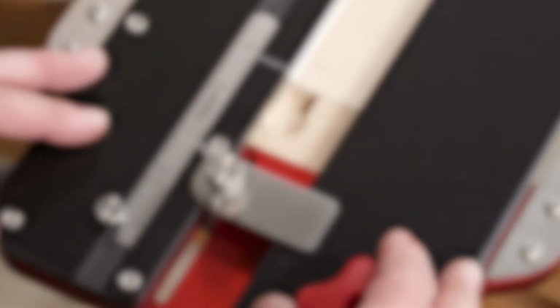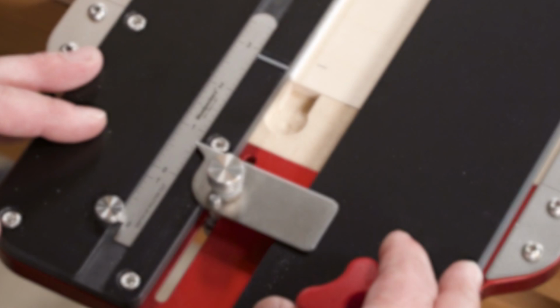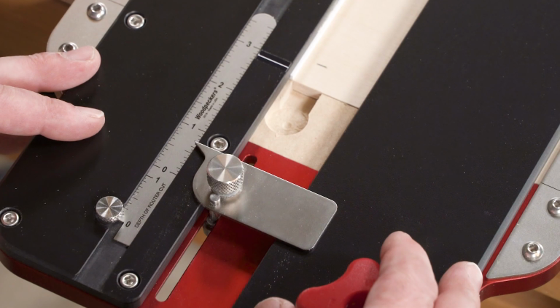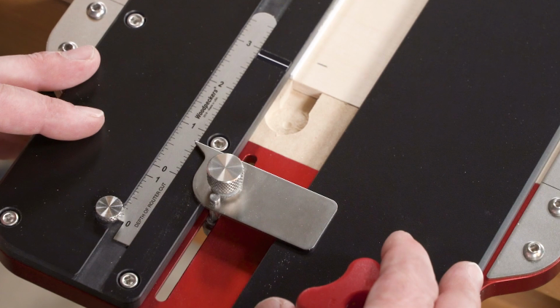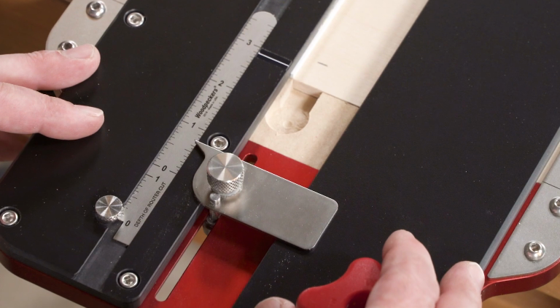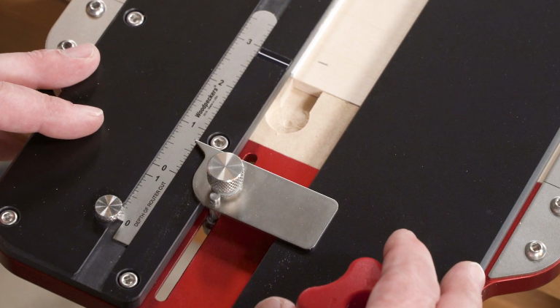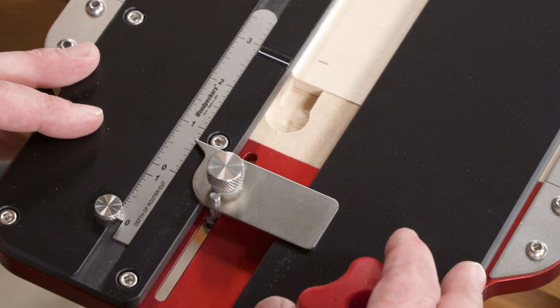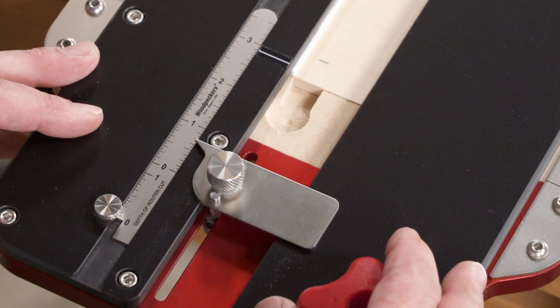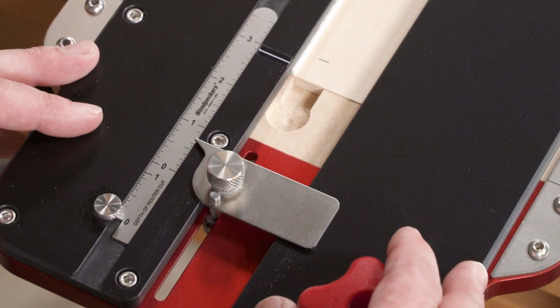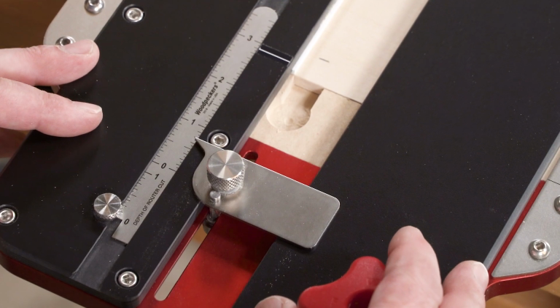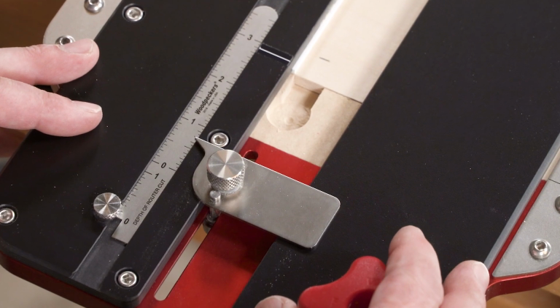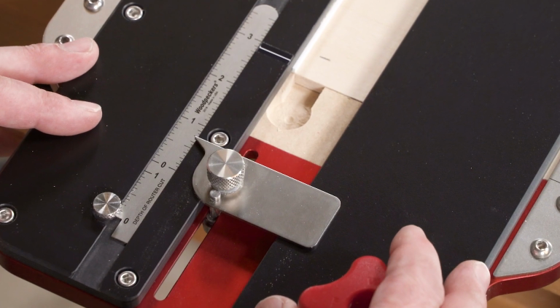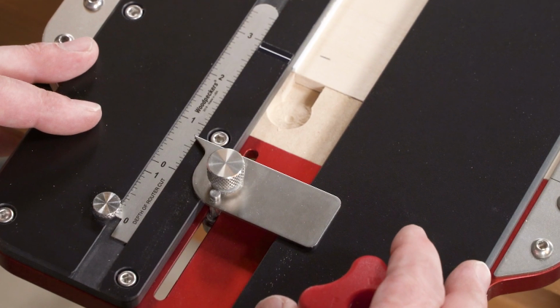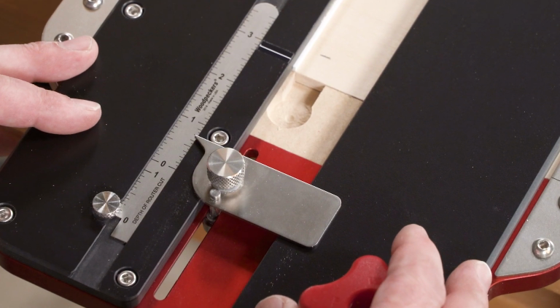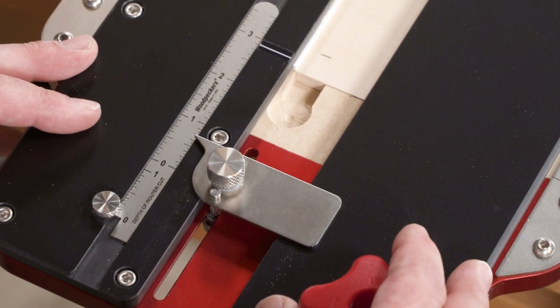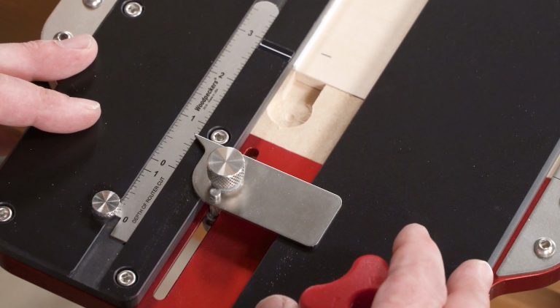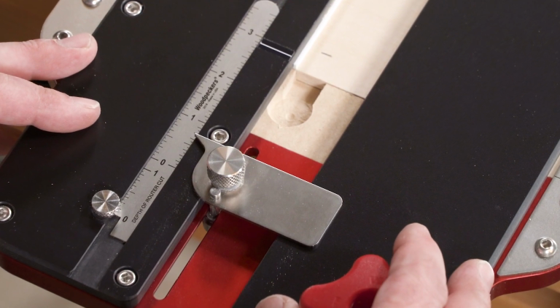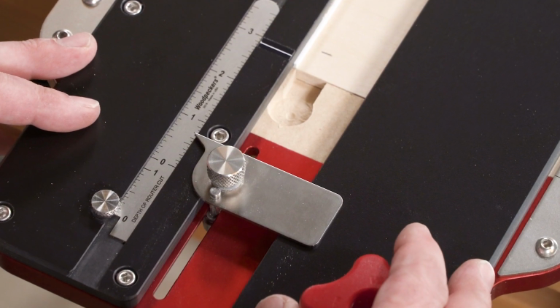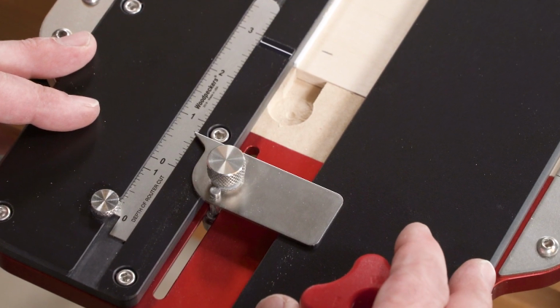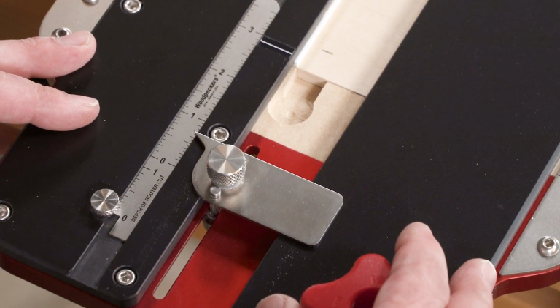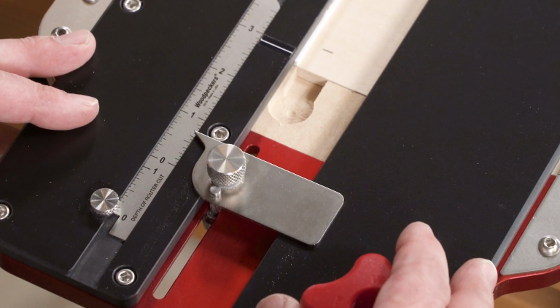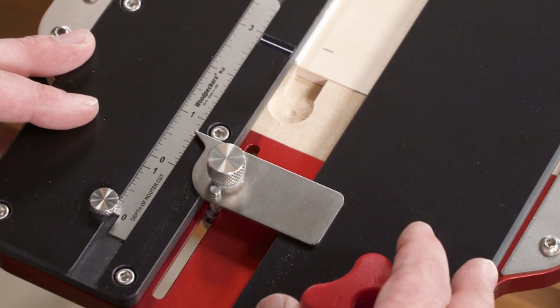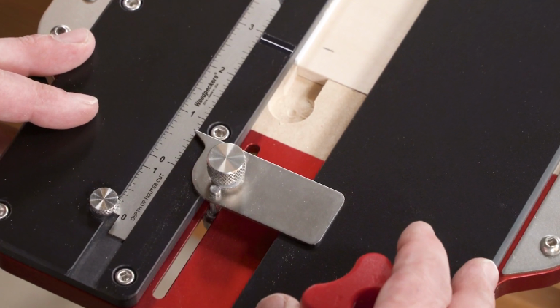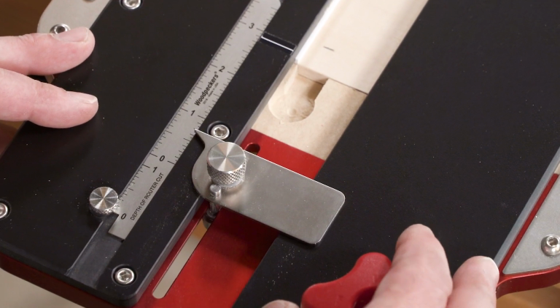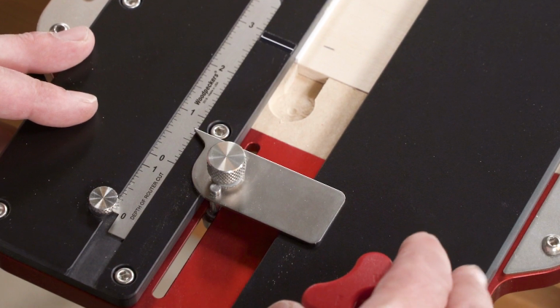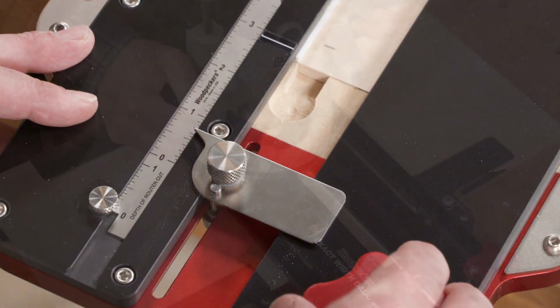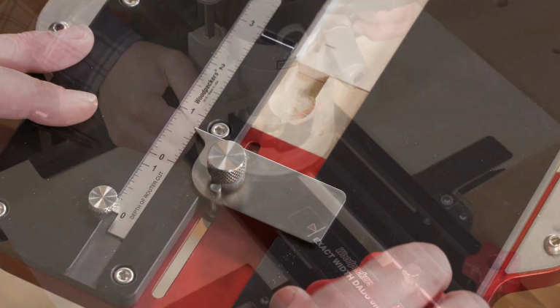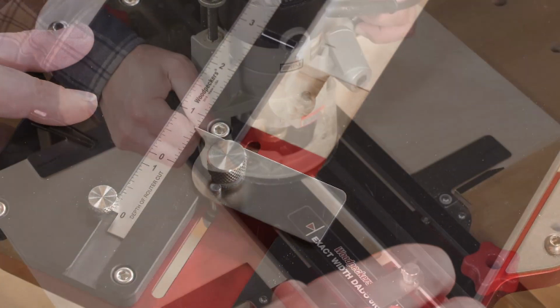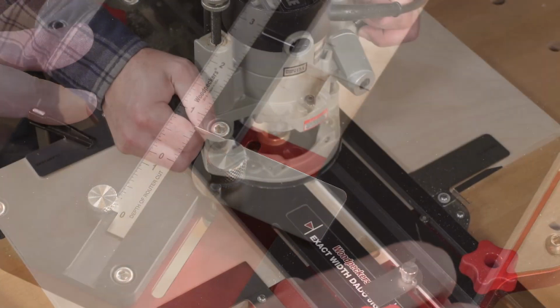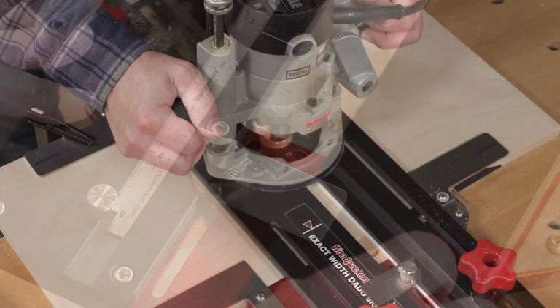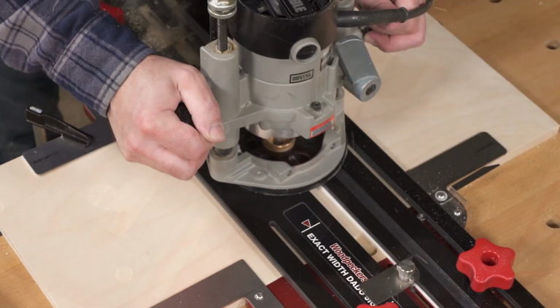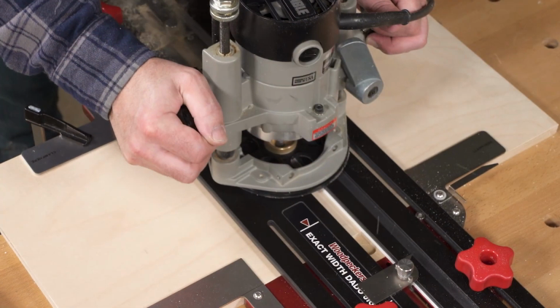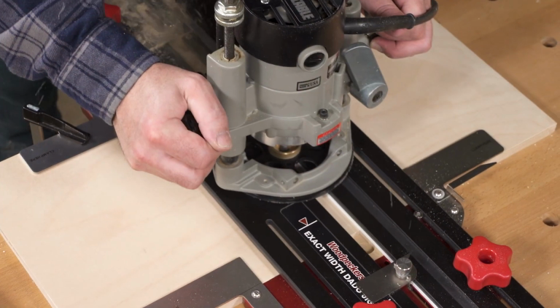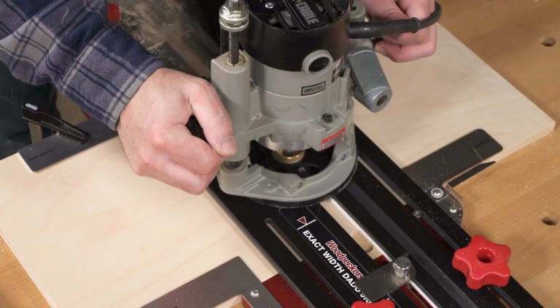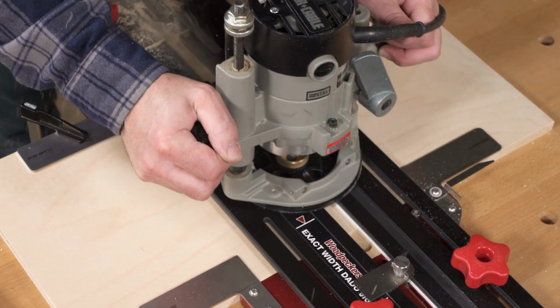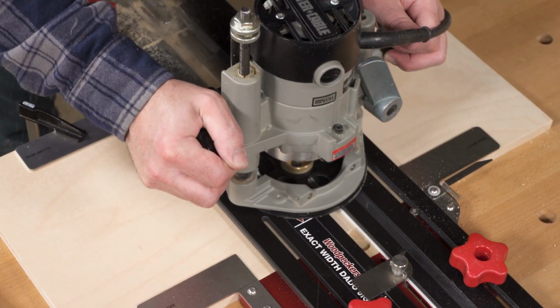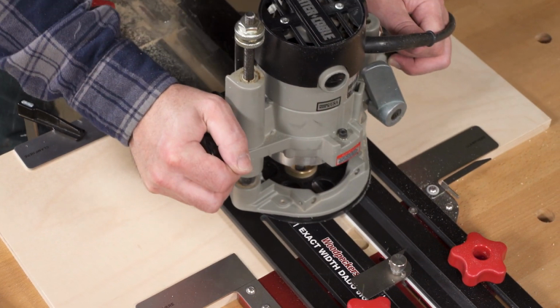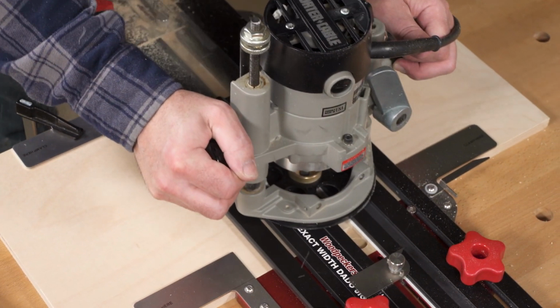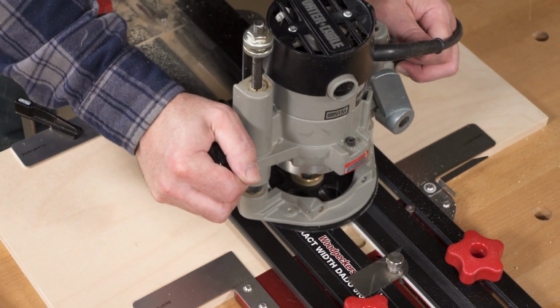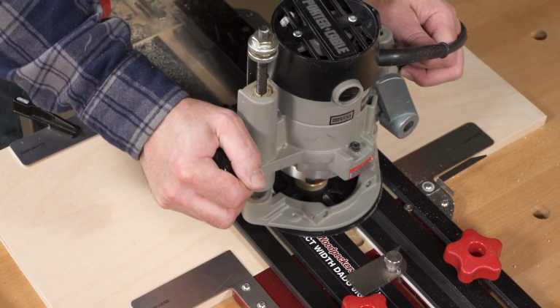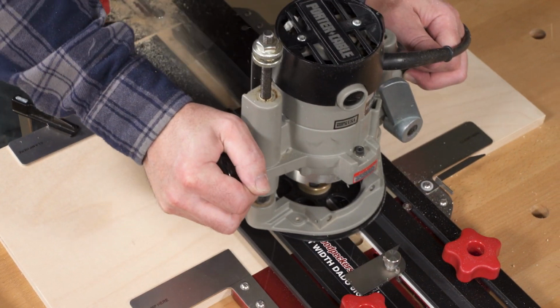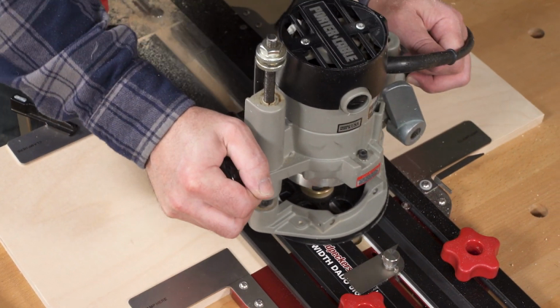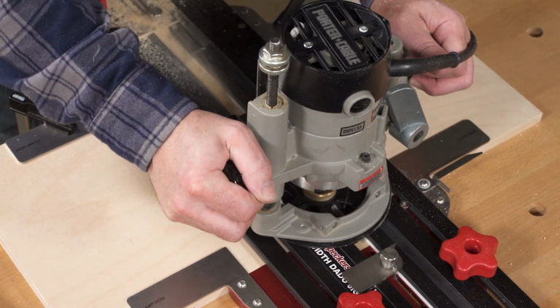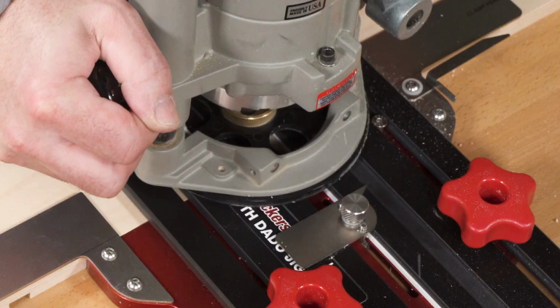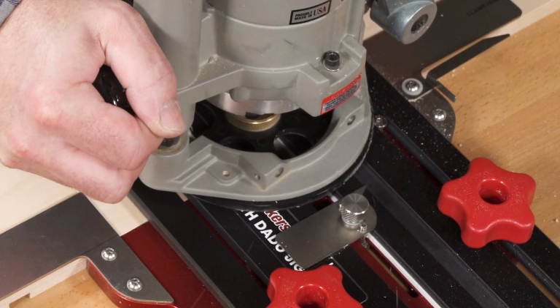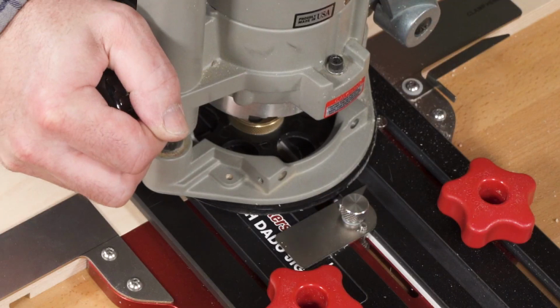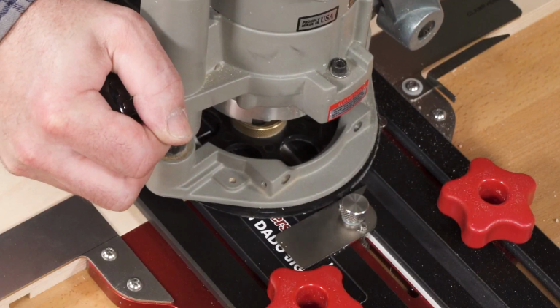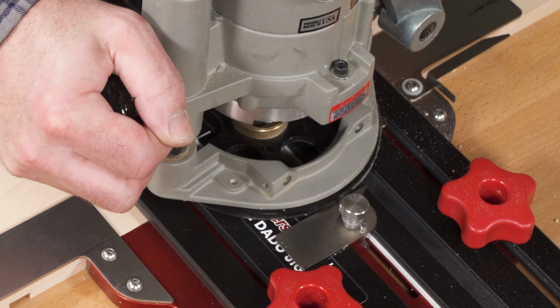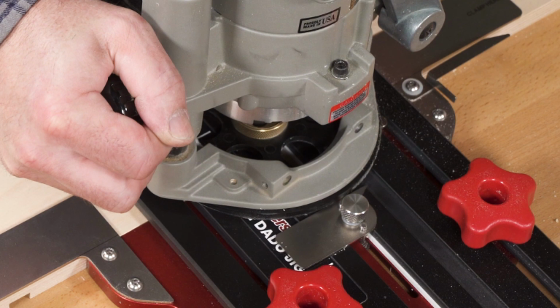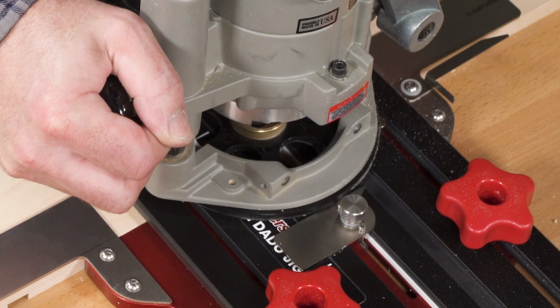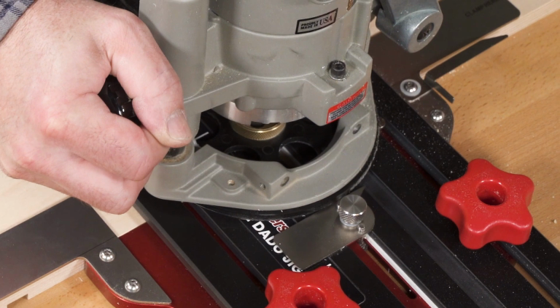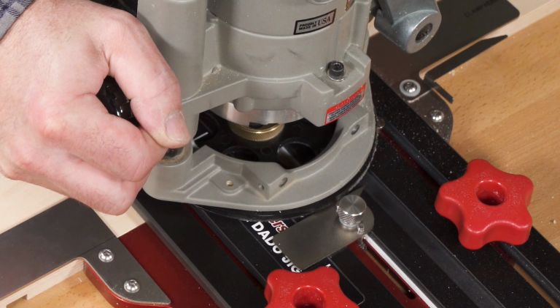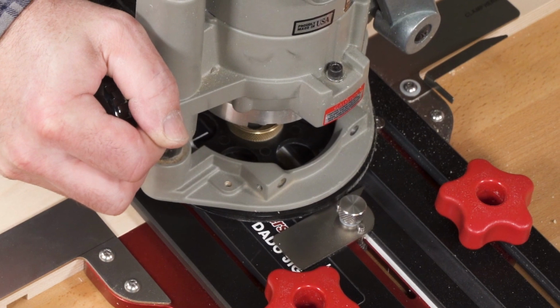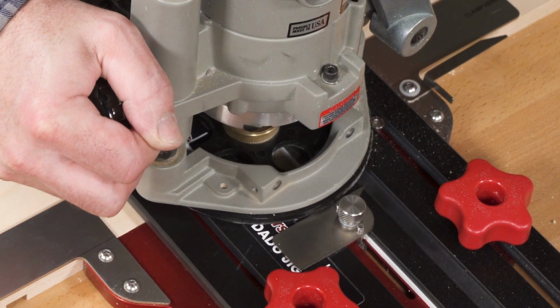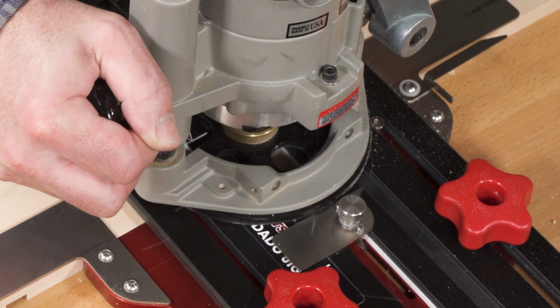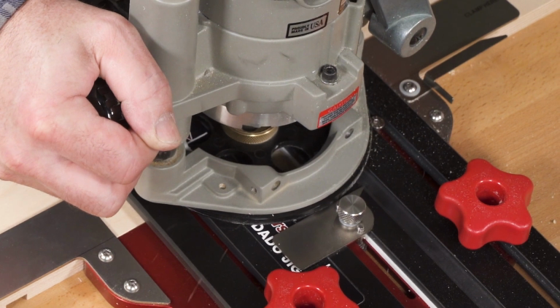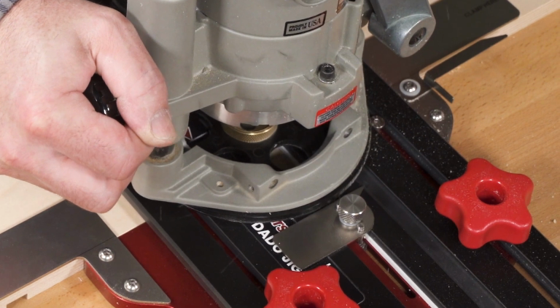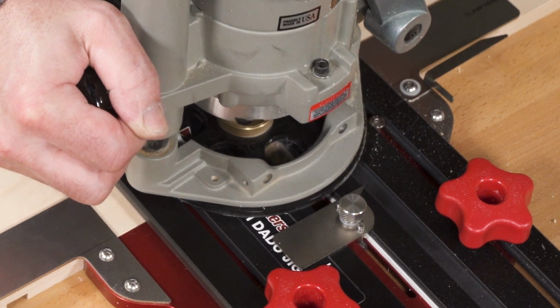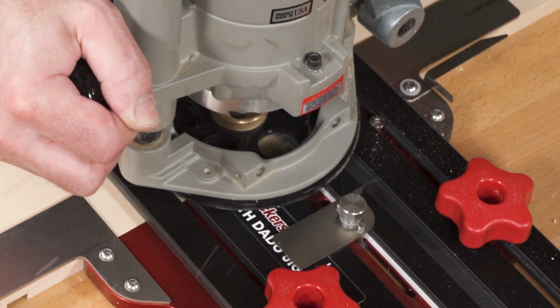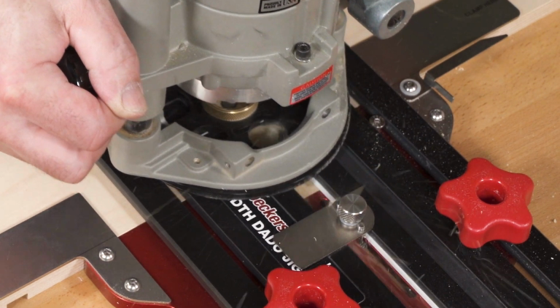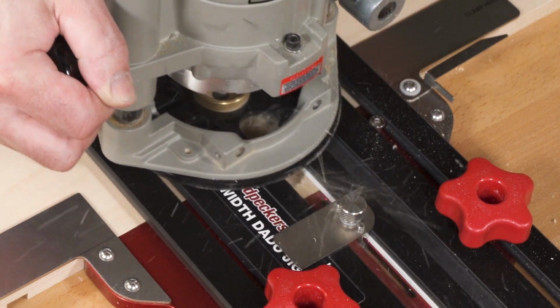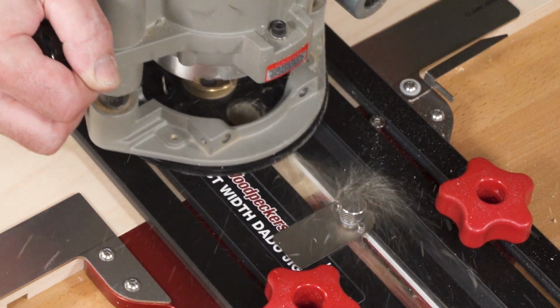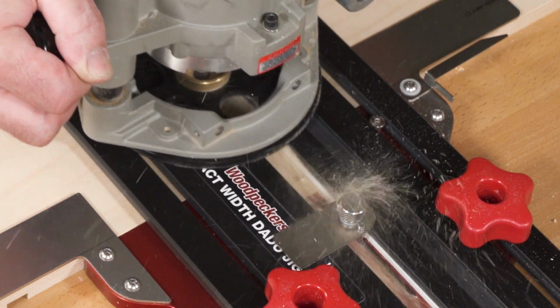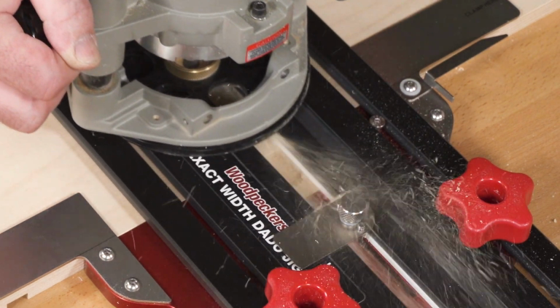Plus it's easy to hide joinery with the adjustable stops at both ends of the jig, which stop your router short of the edge.